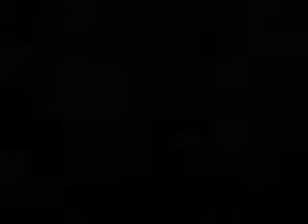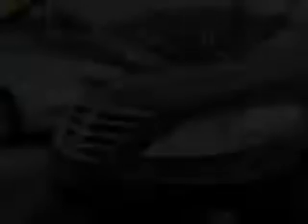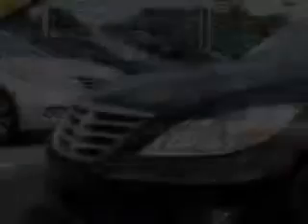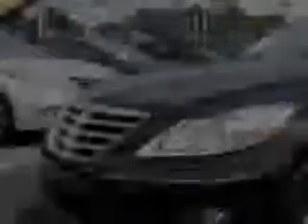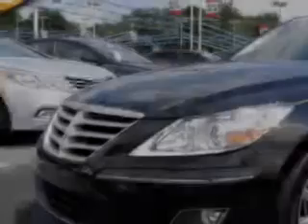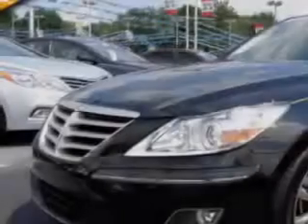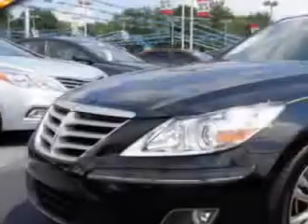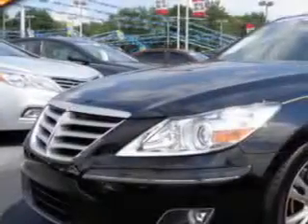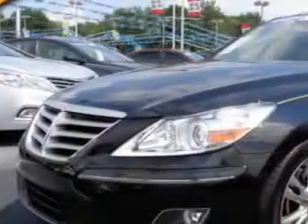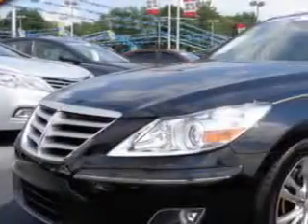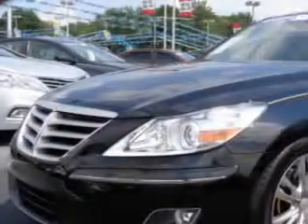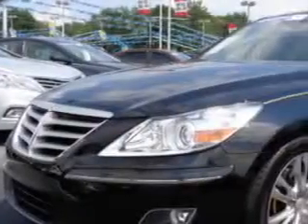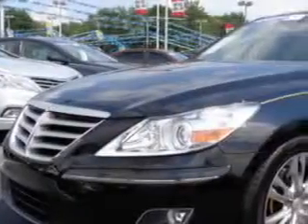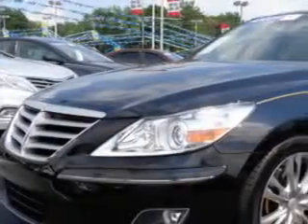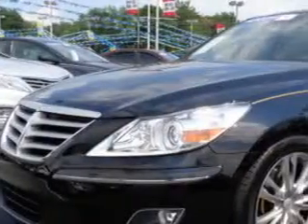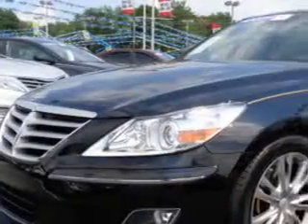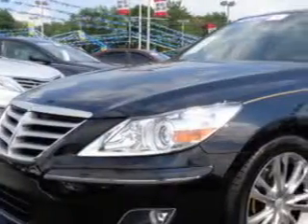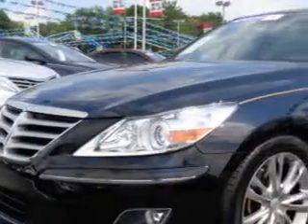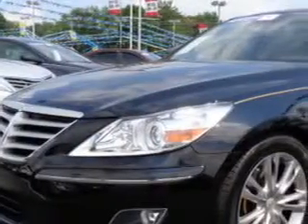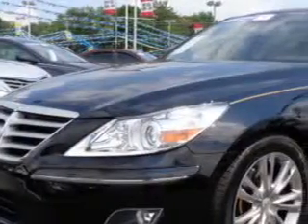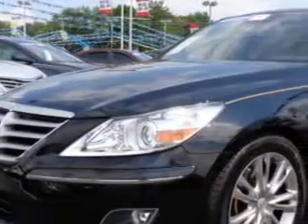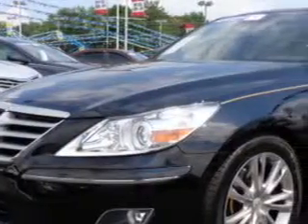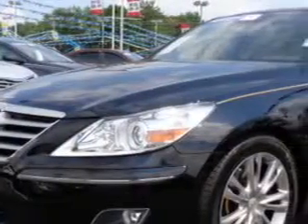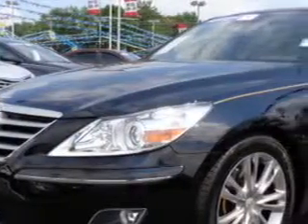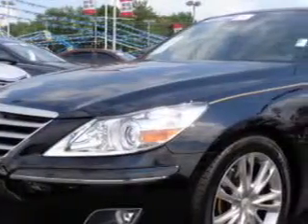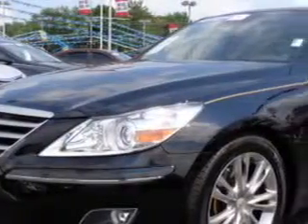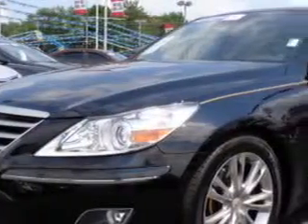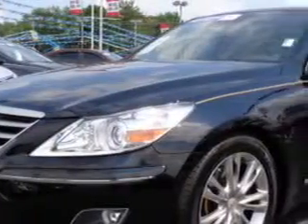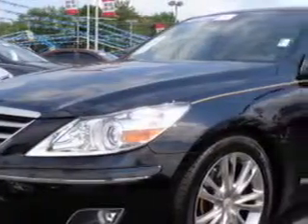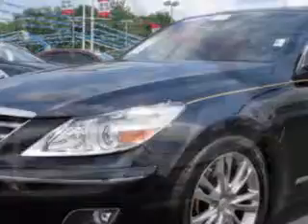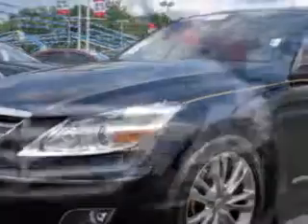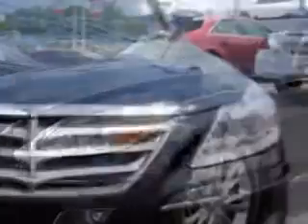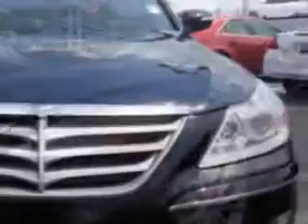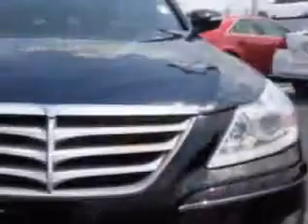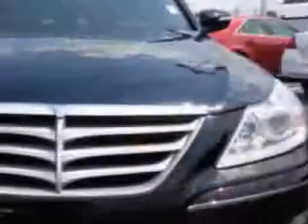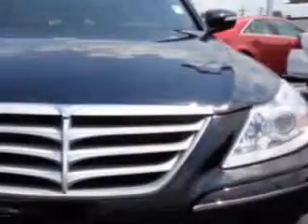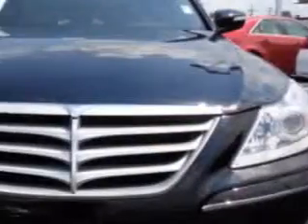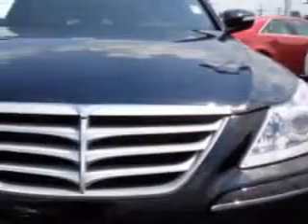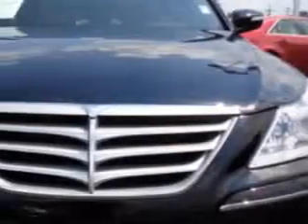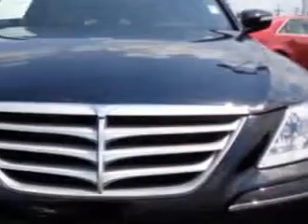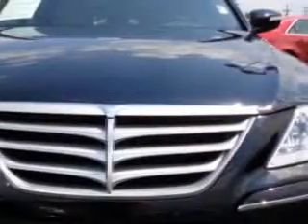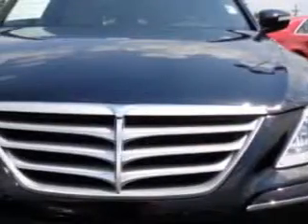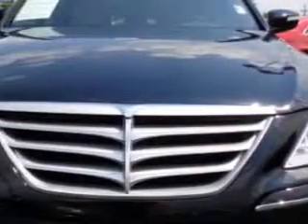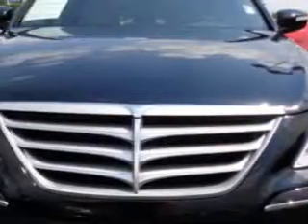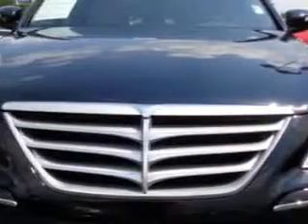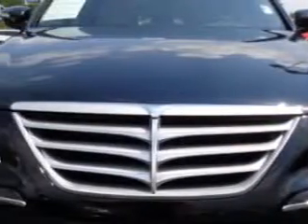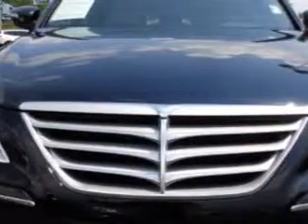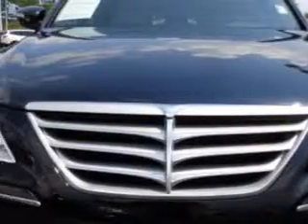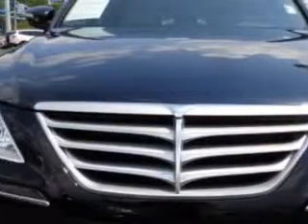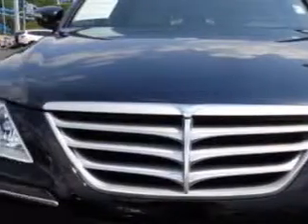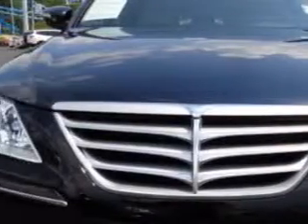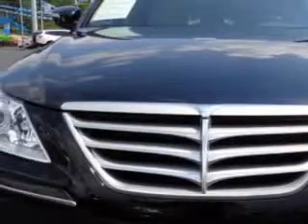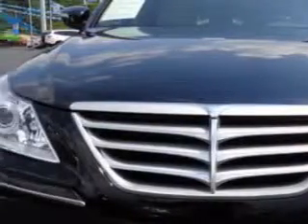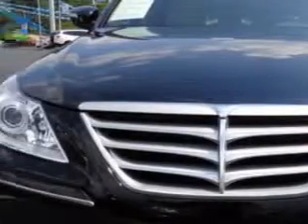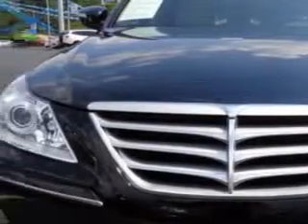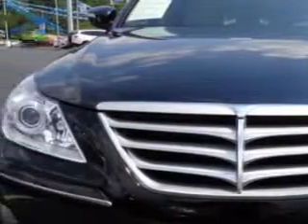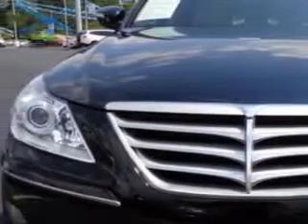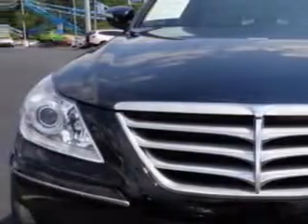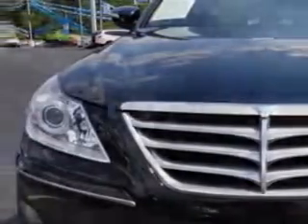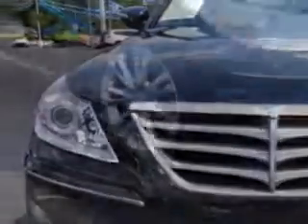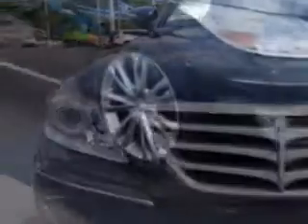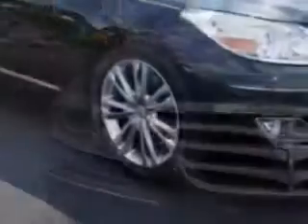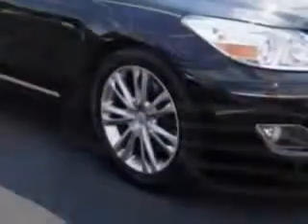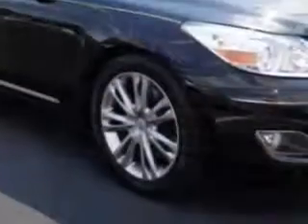Check out this Black Noir Pearl 2011 Hyundai Genesis, equipped with an 8-cylinder engine and an automatic transmission.